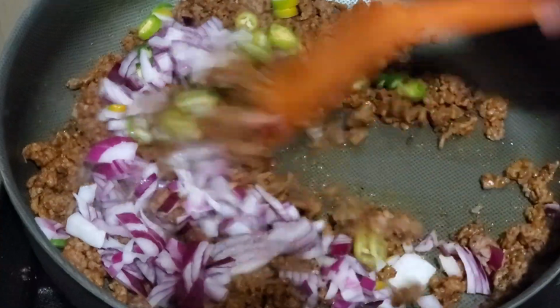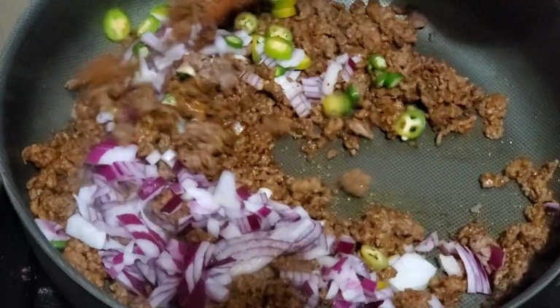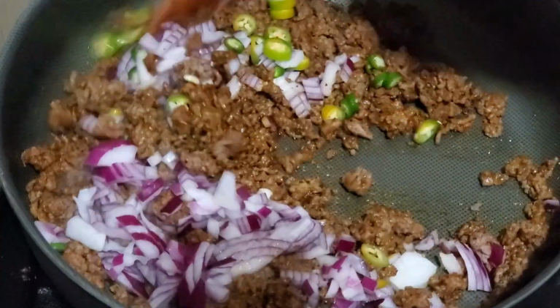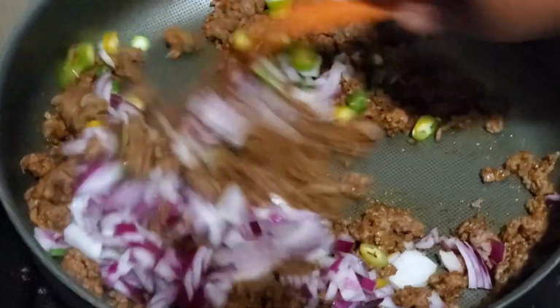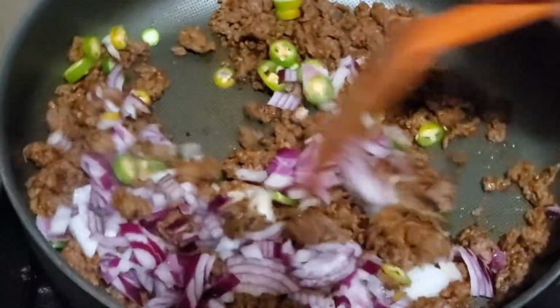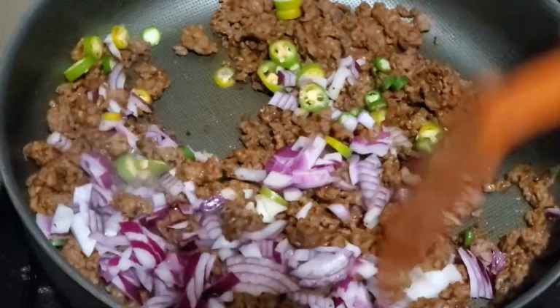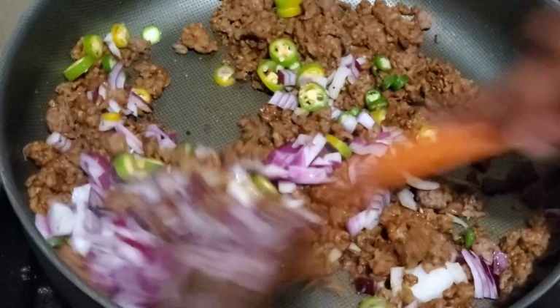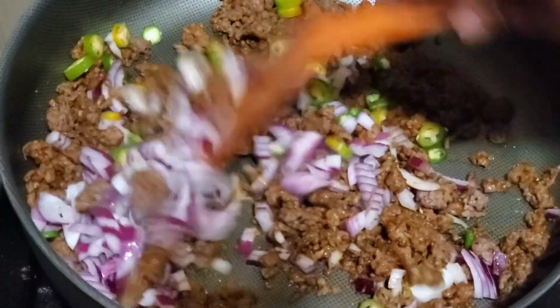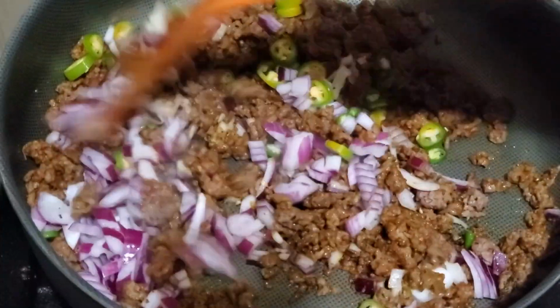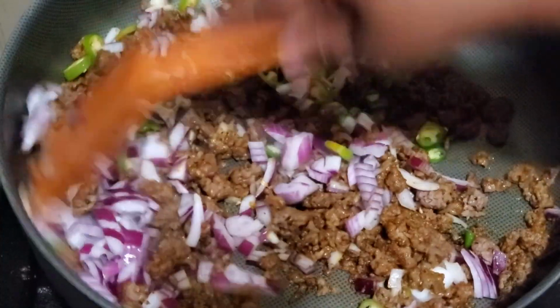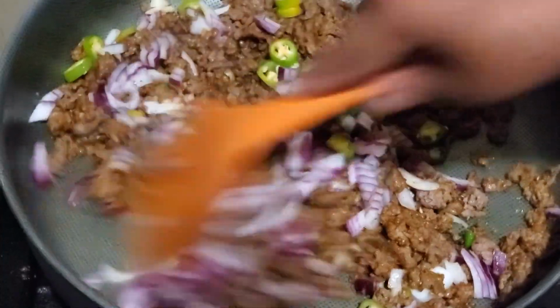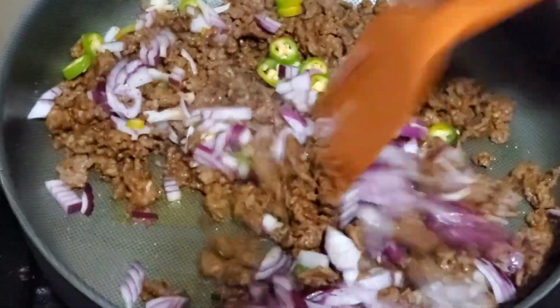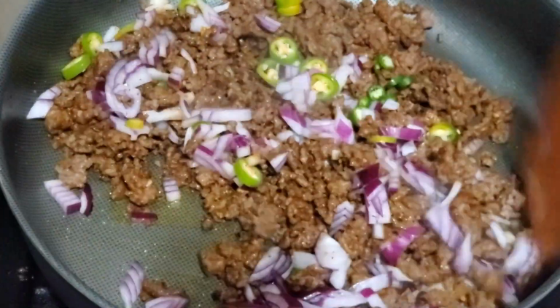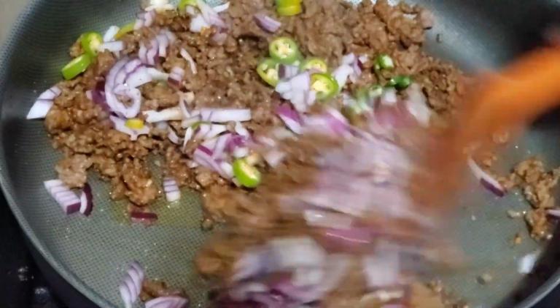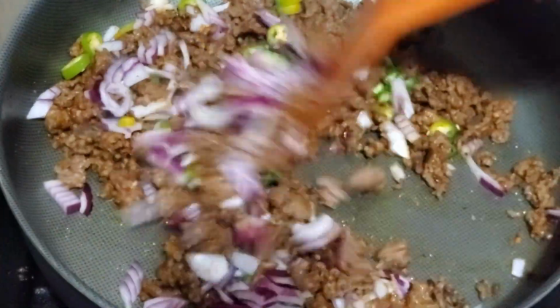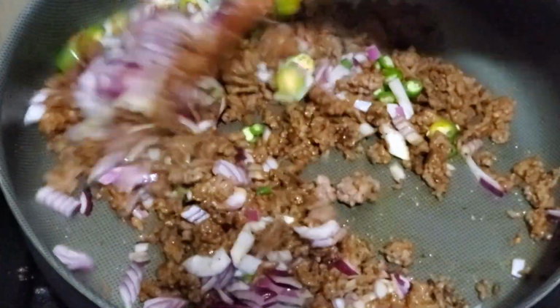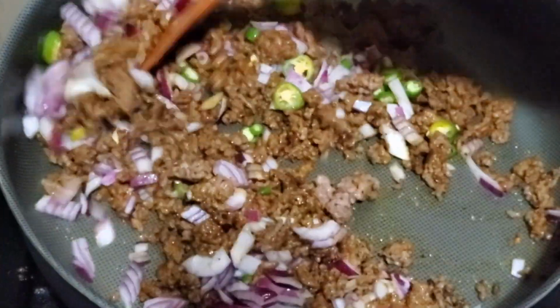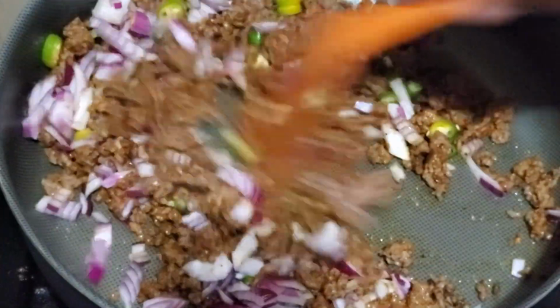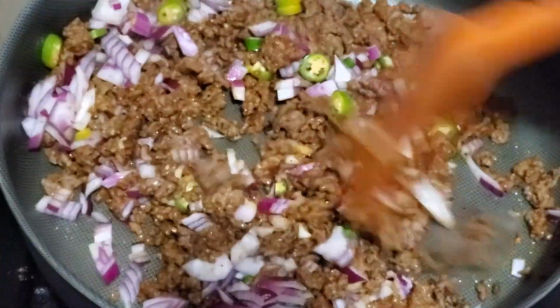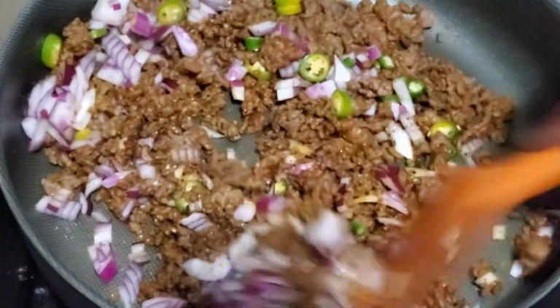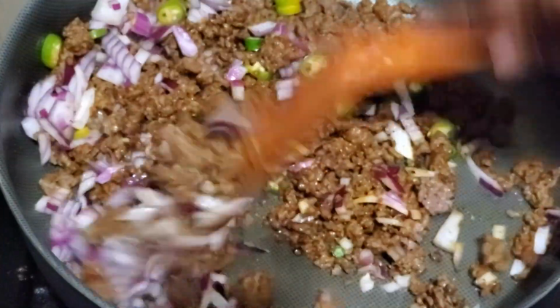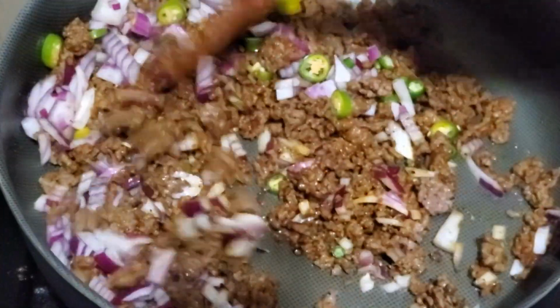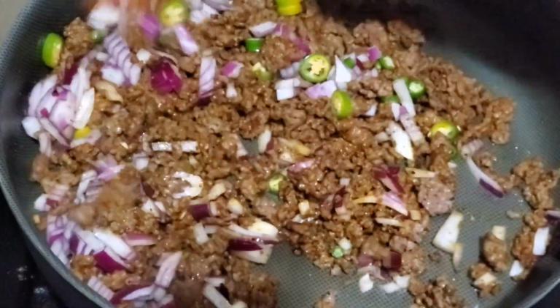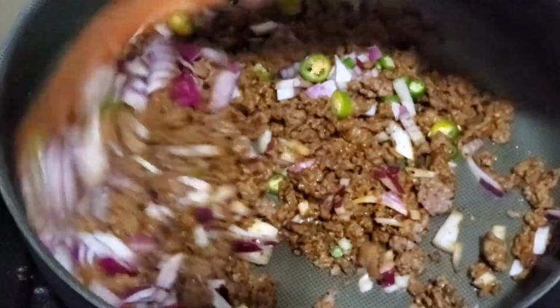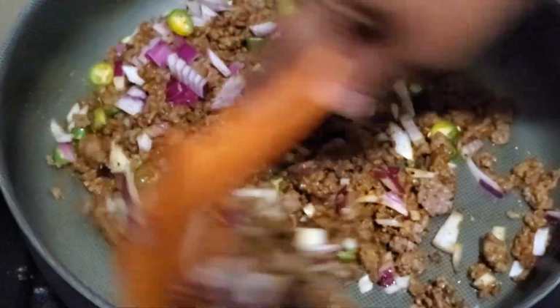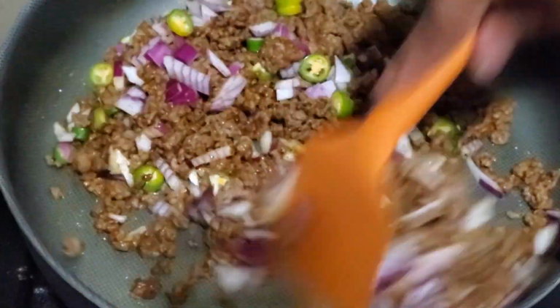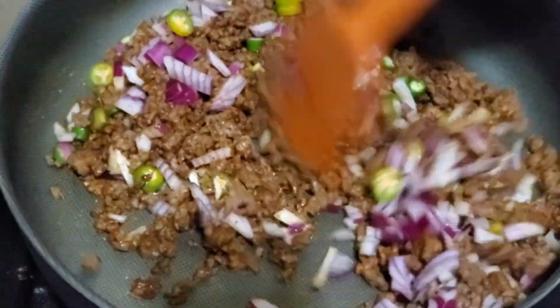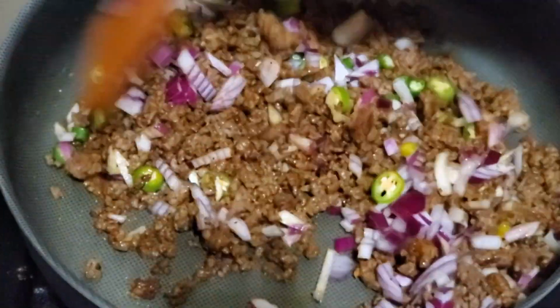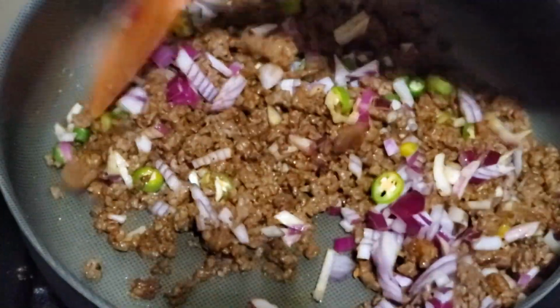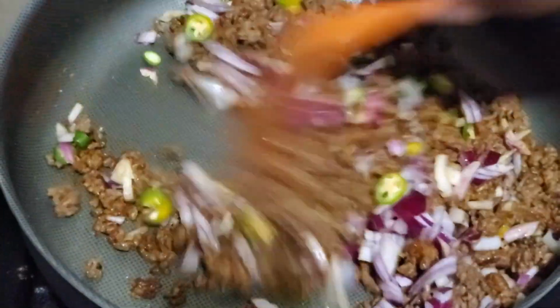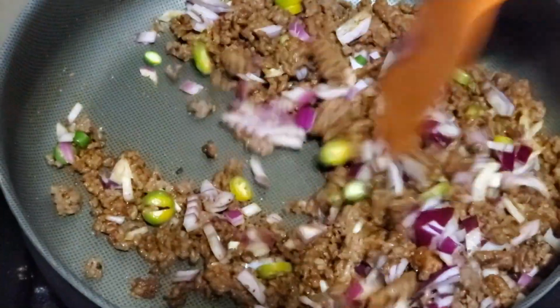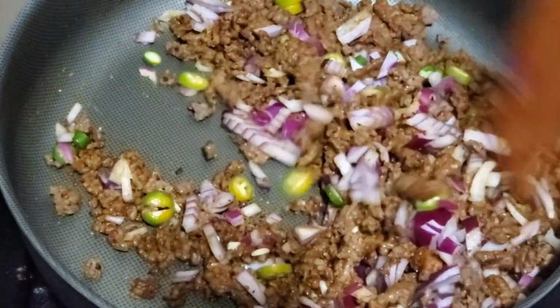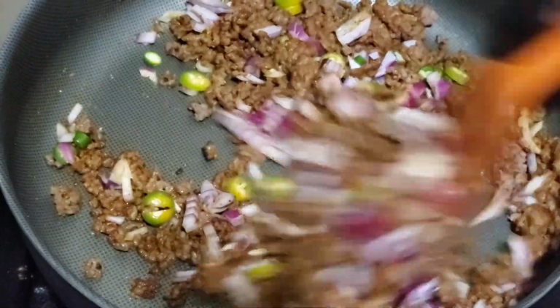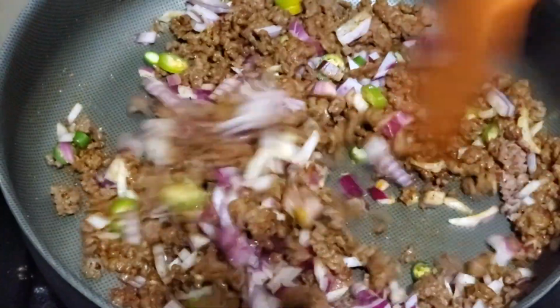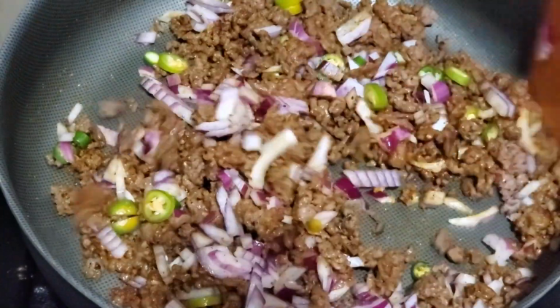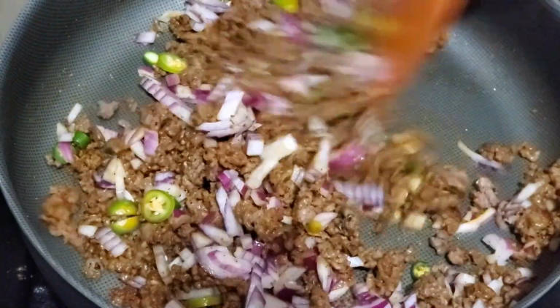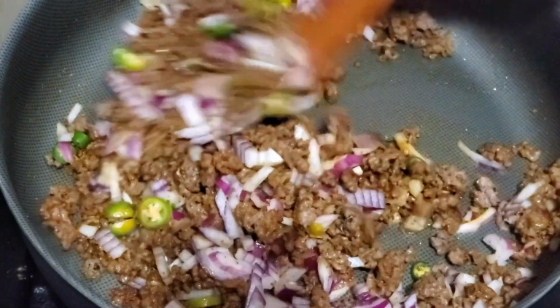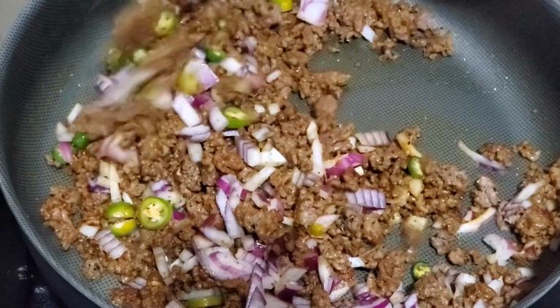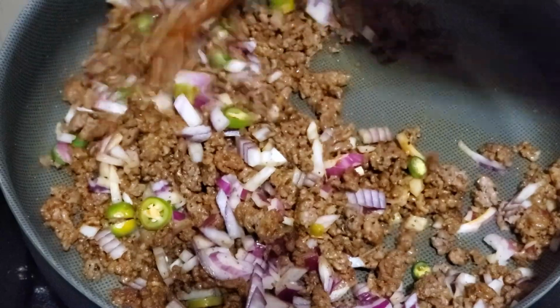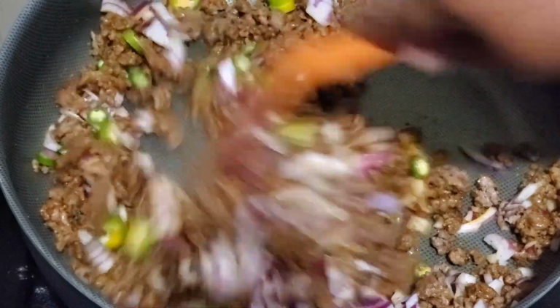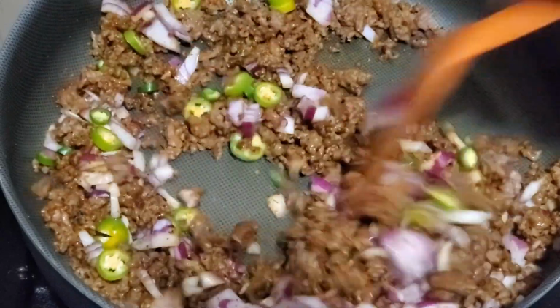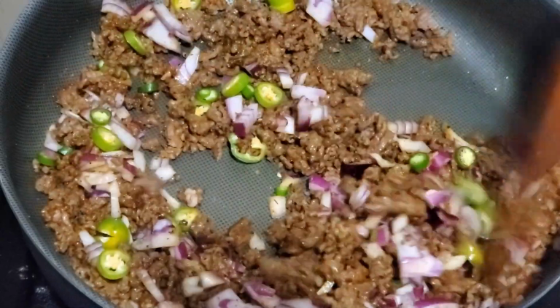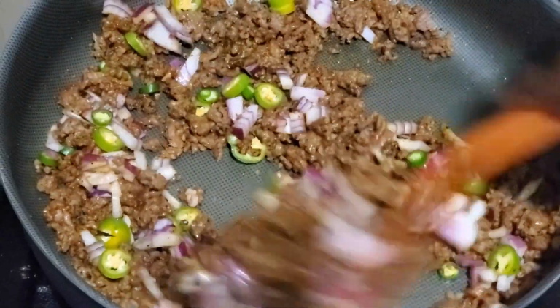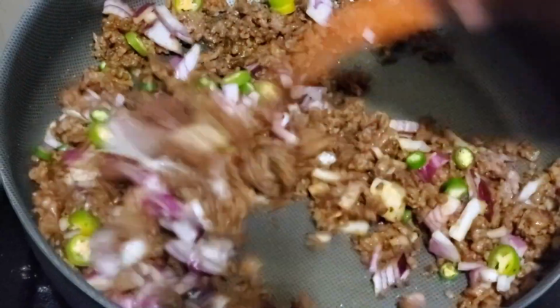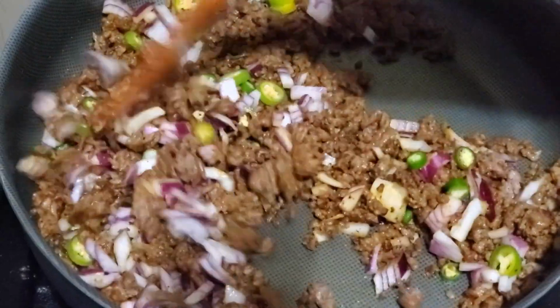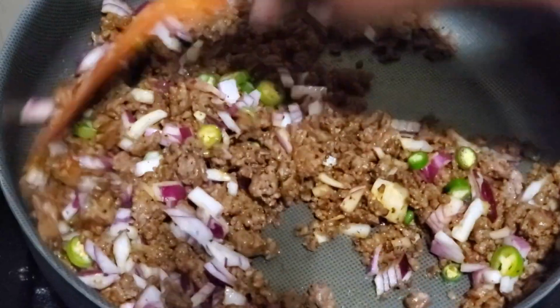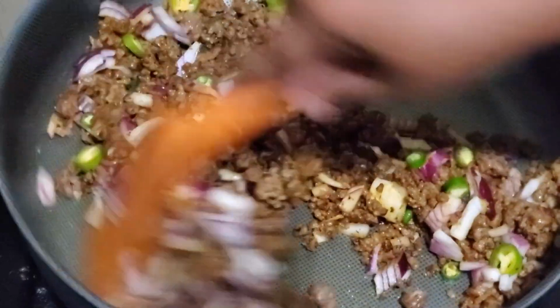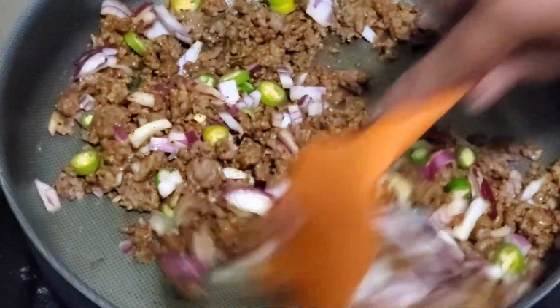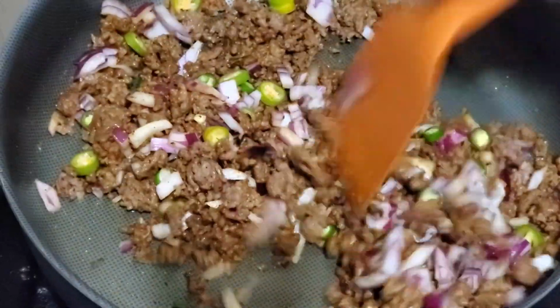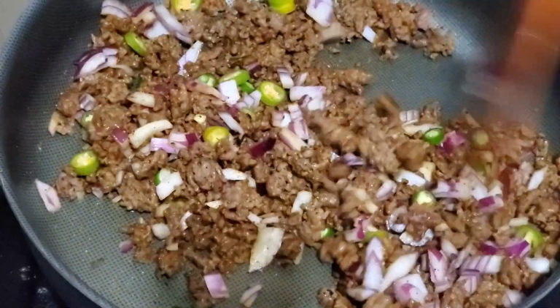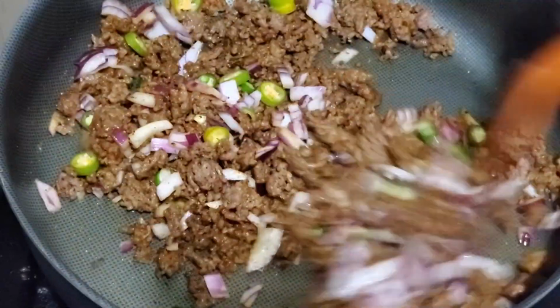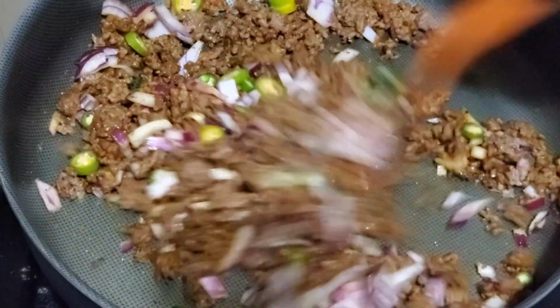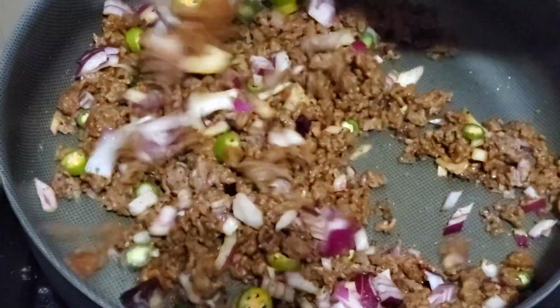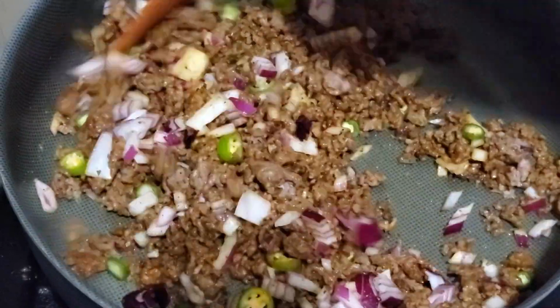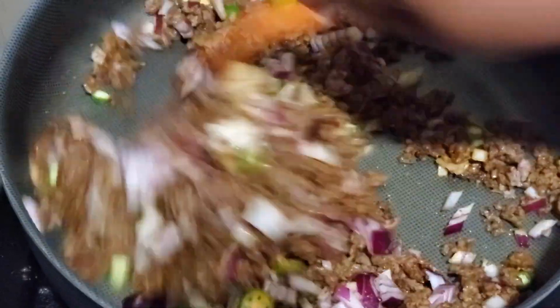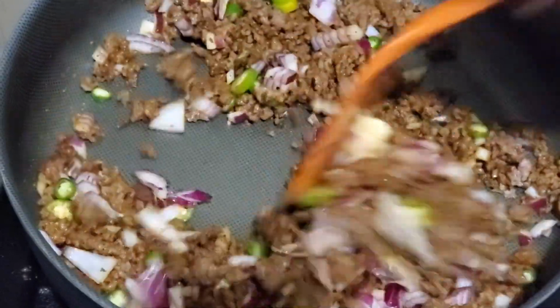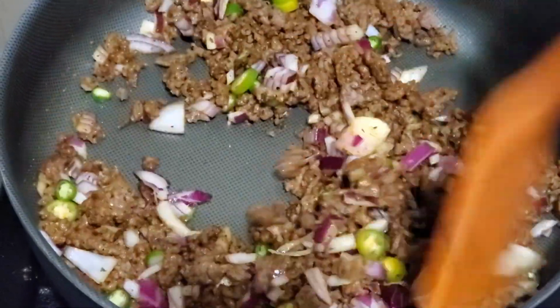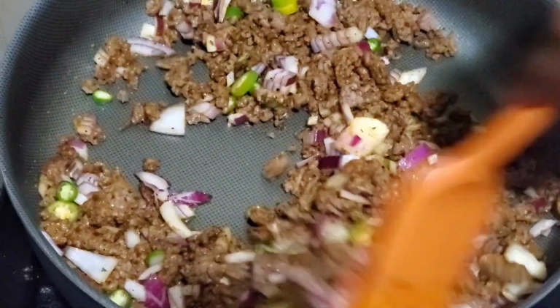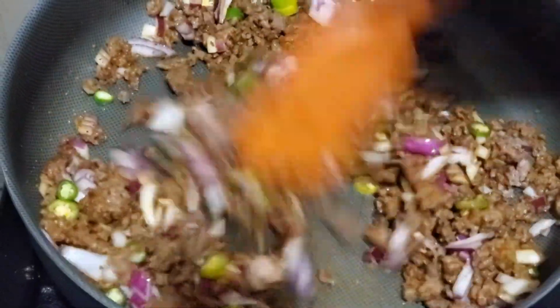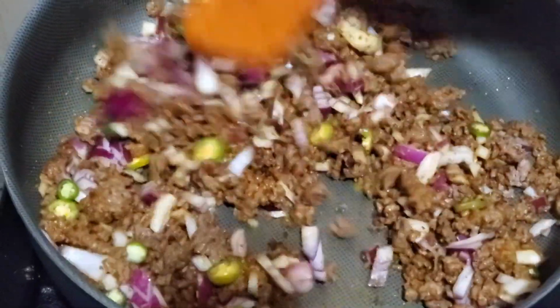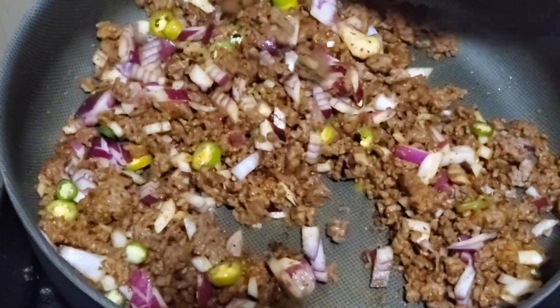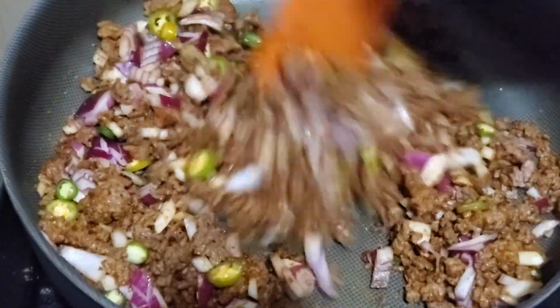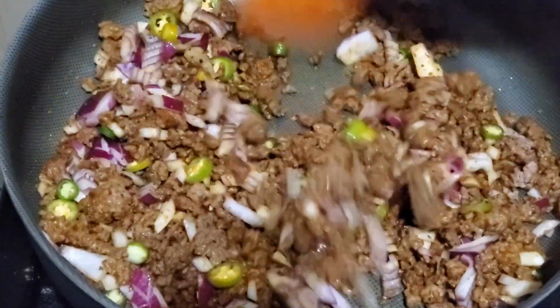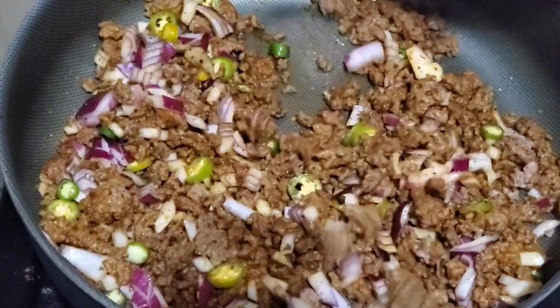This is enough — no need for the onion to get translucent at this time, as we are going to bake the dish.